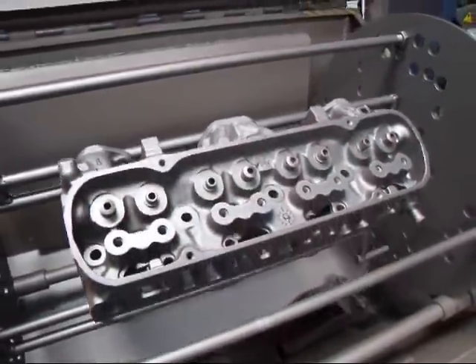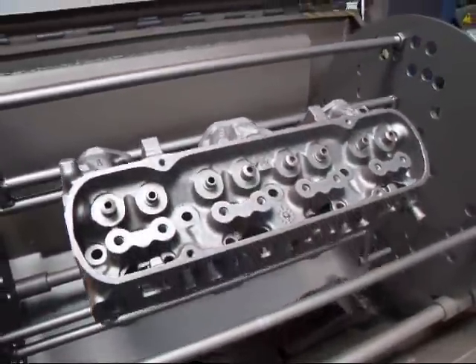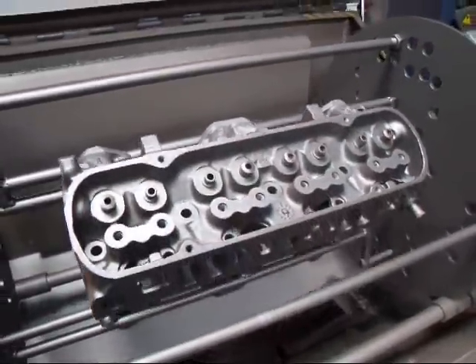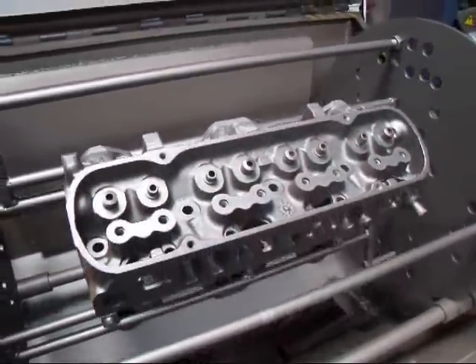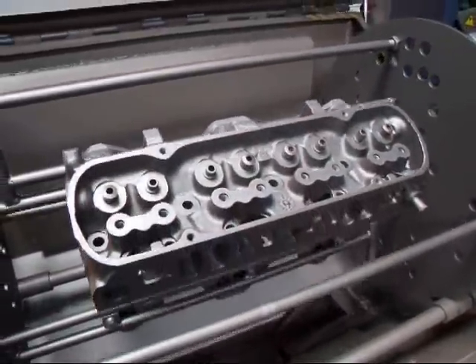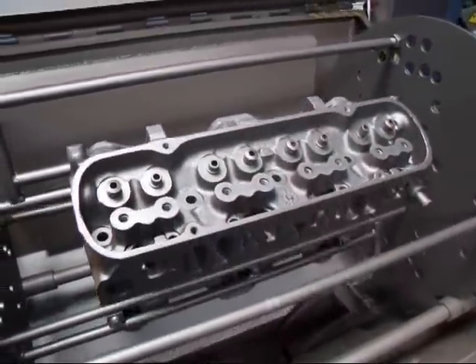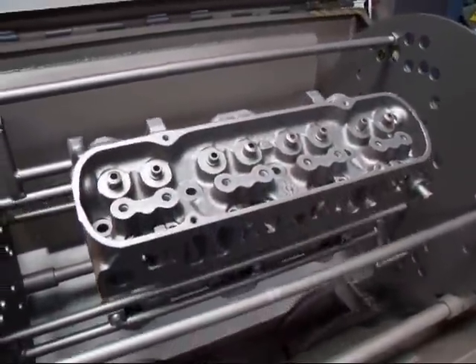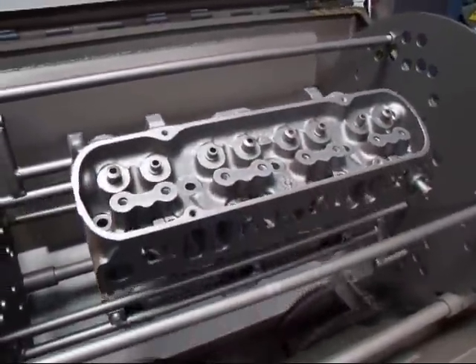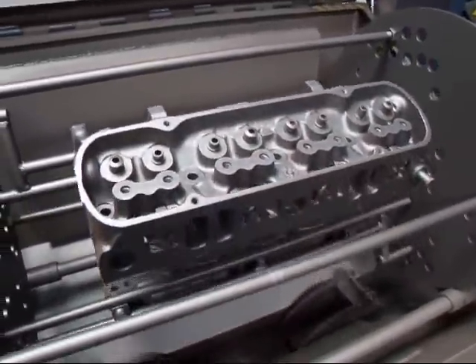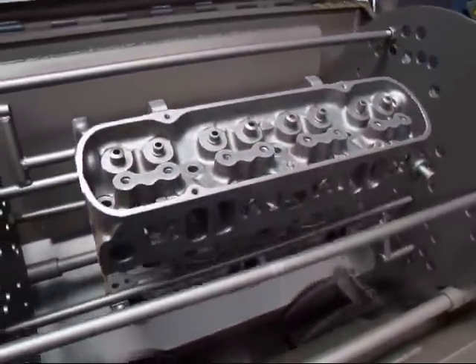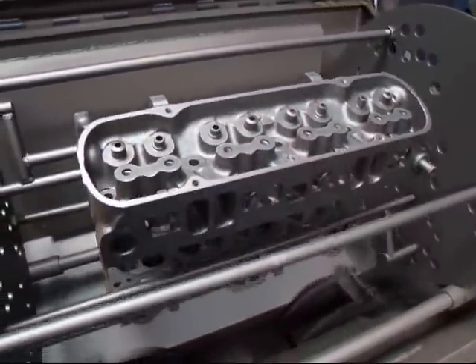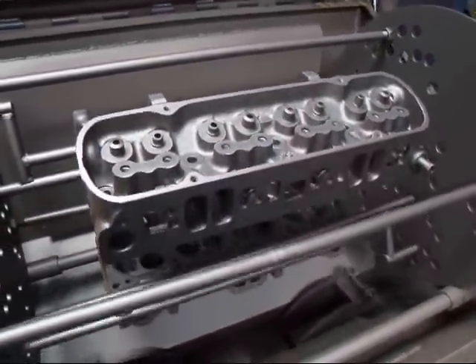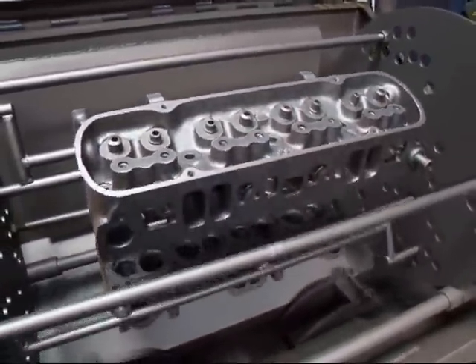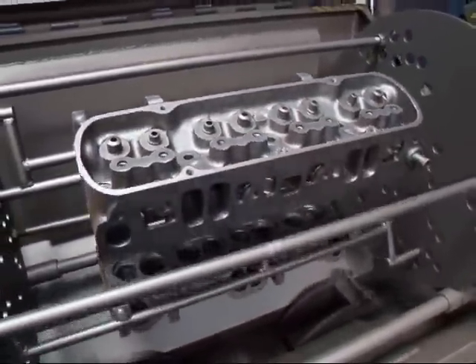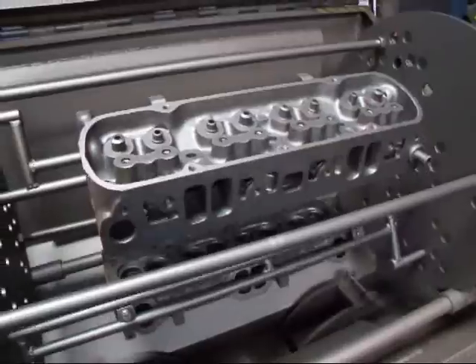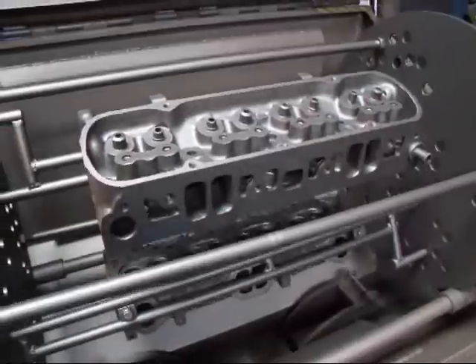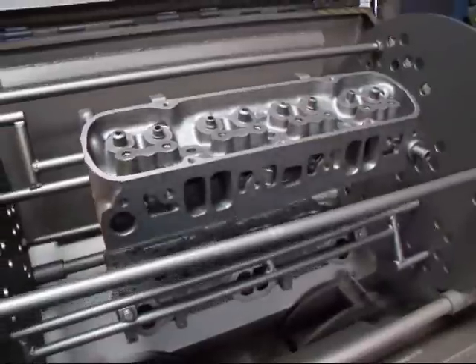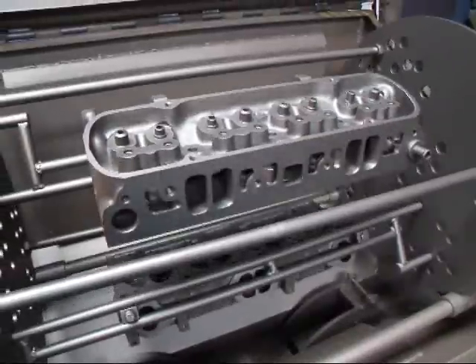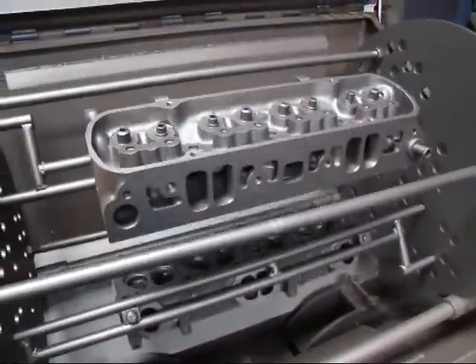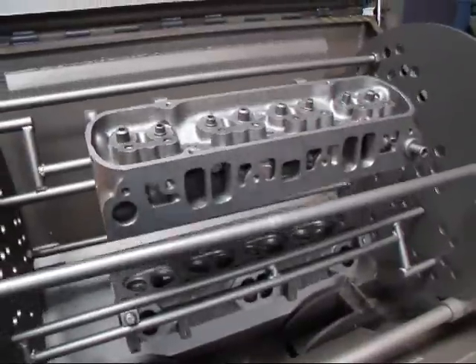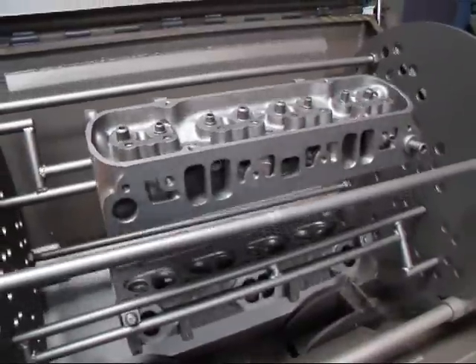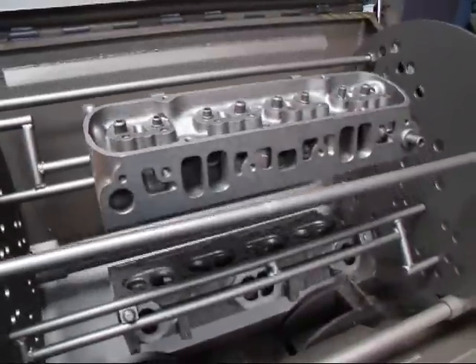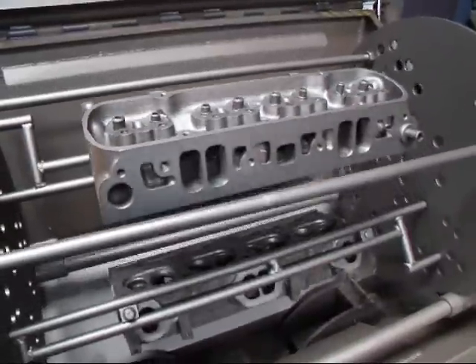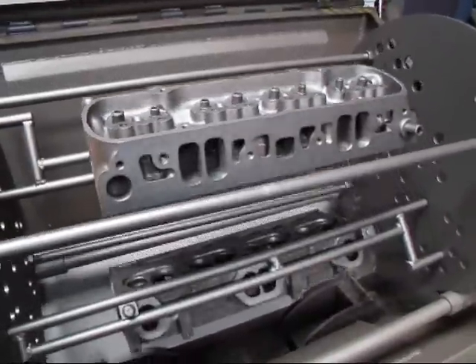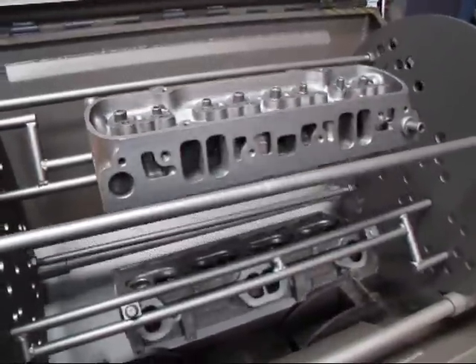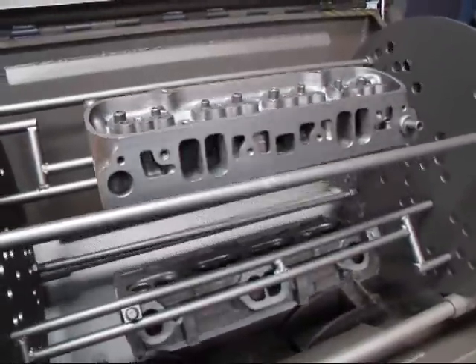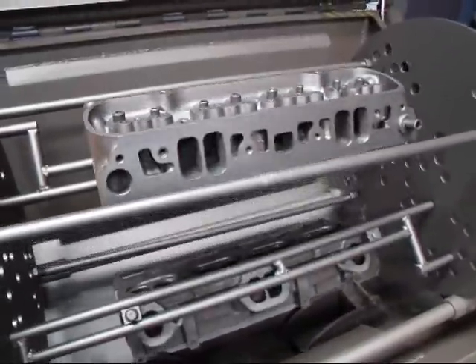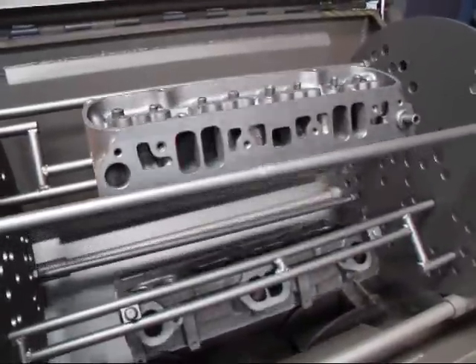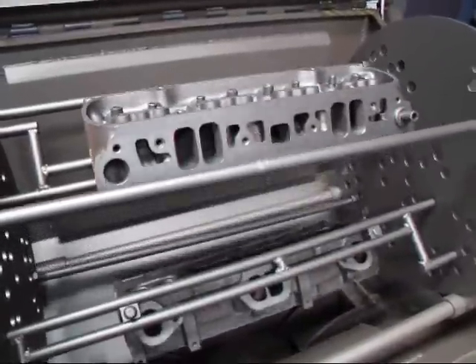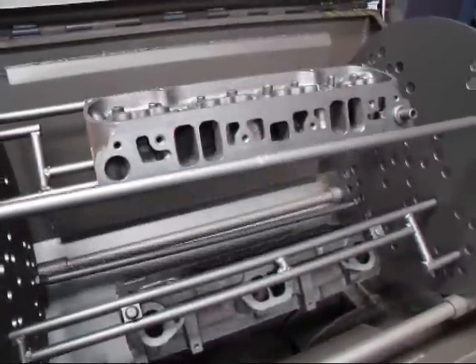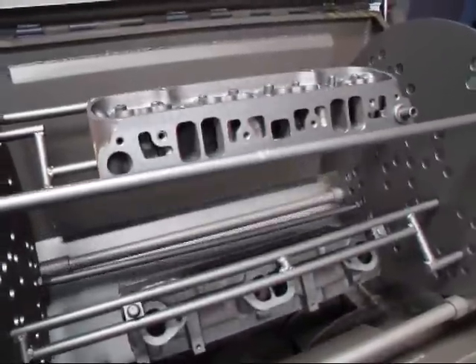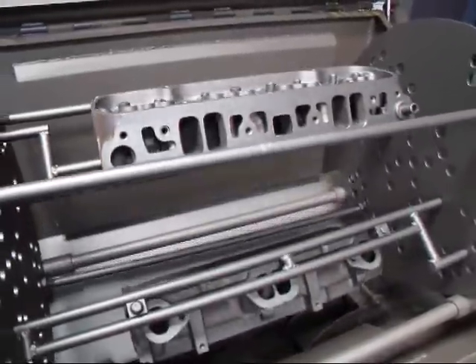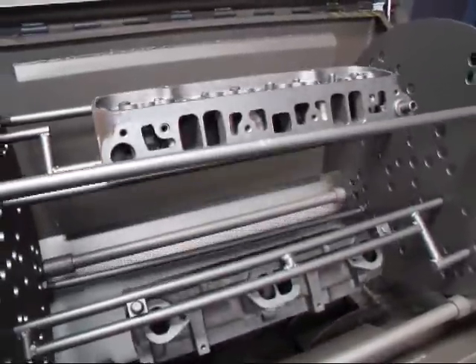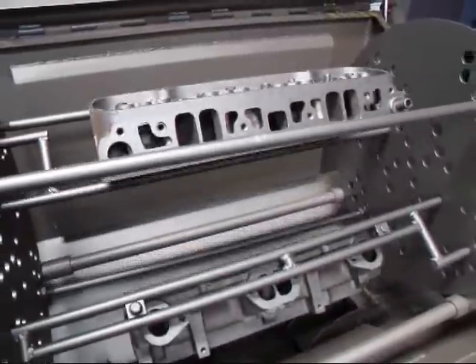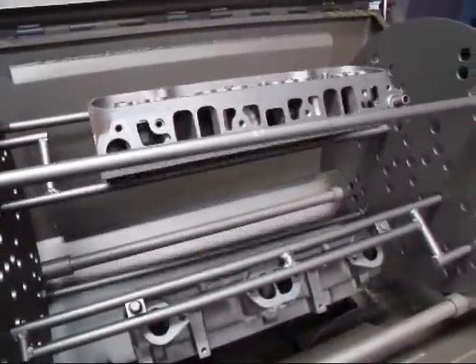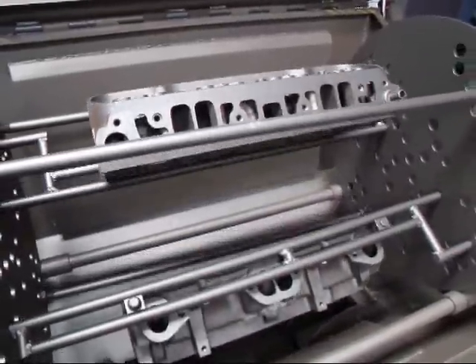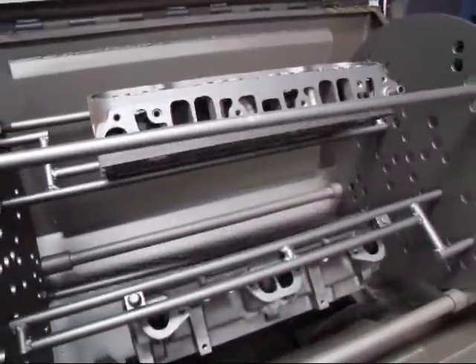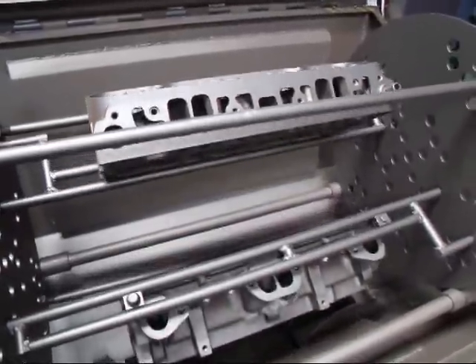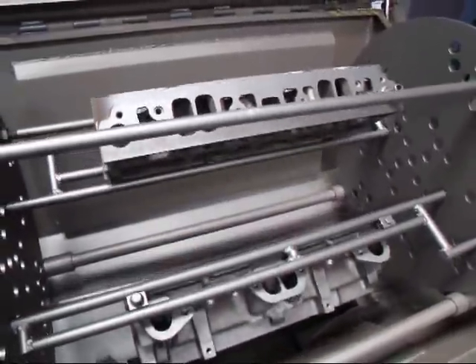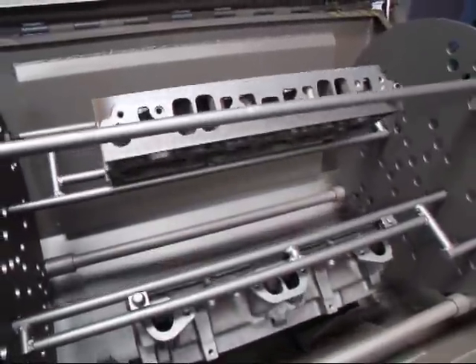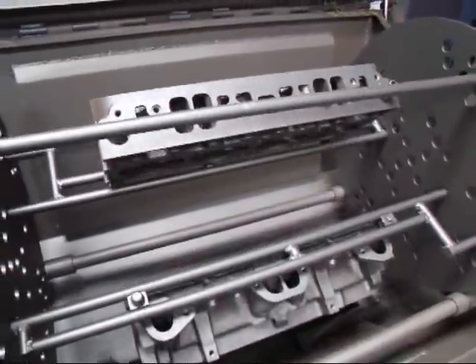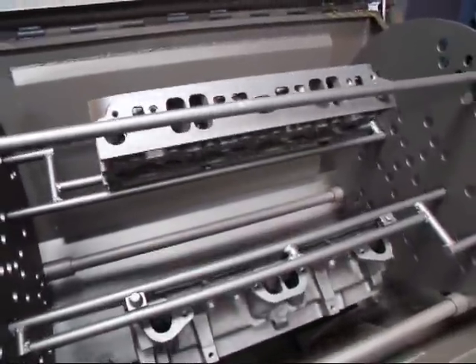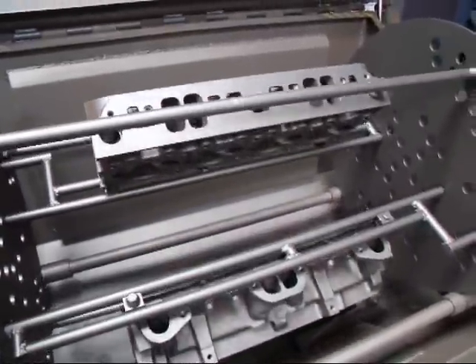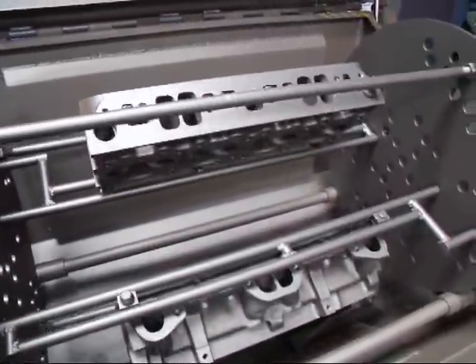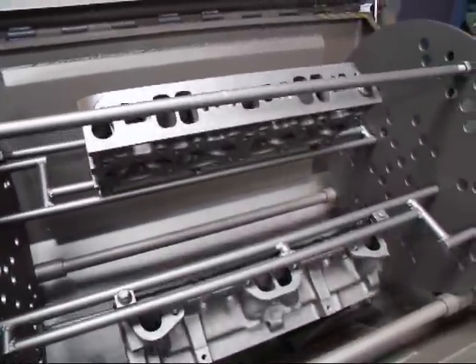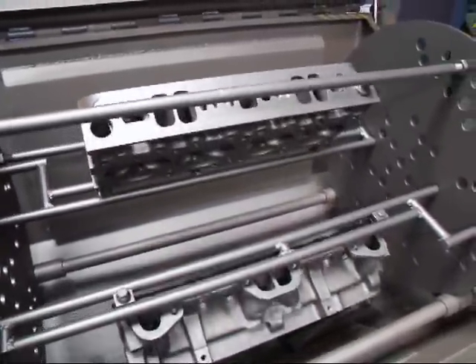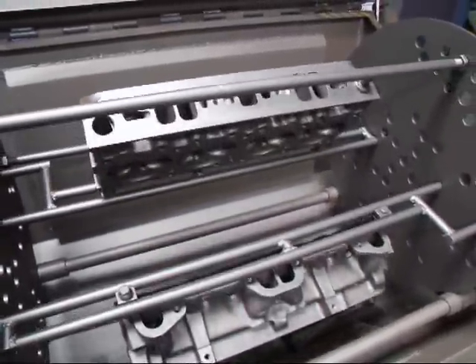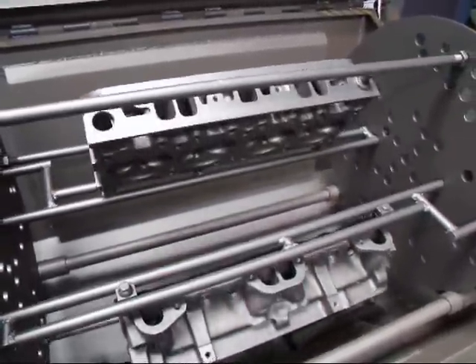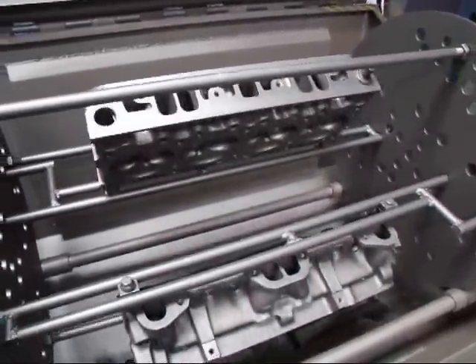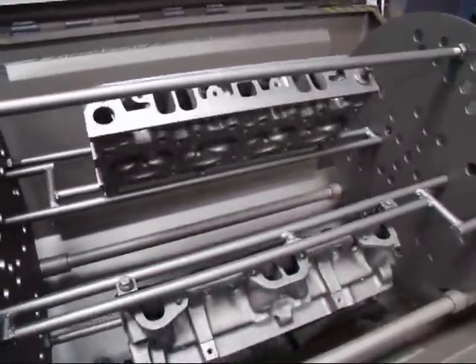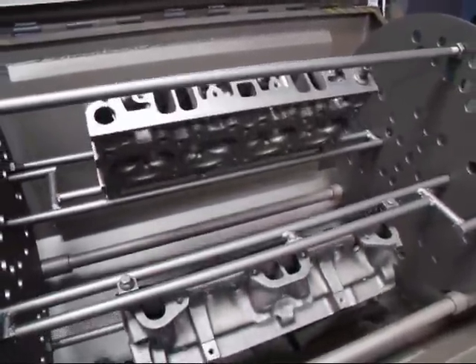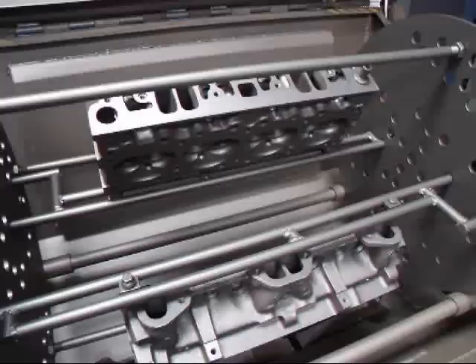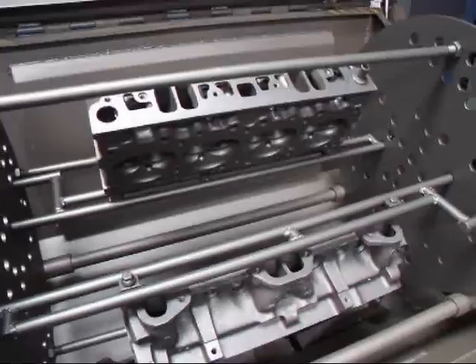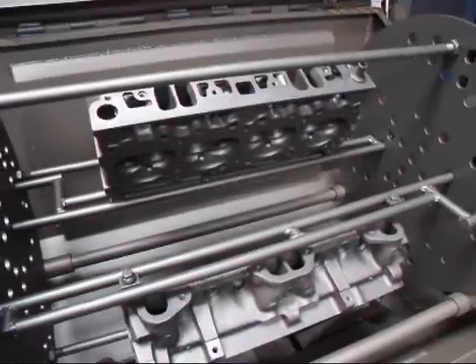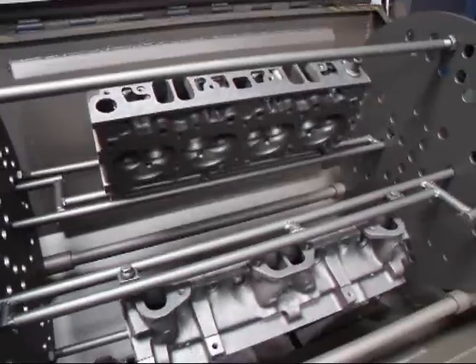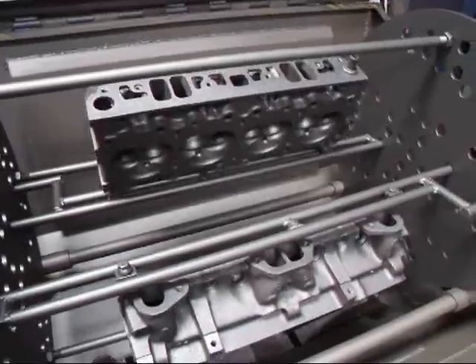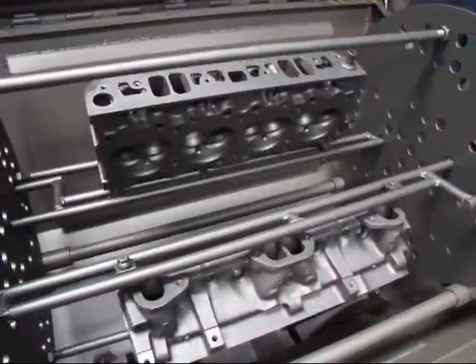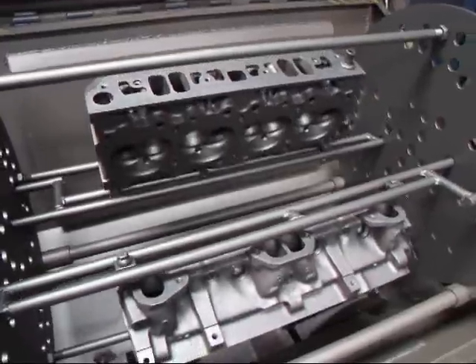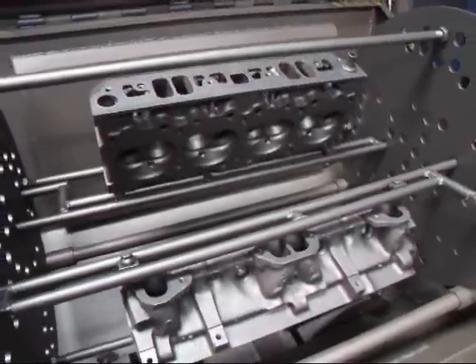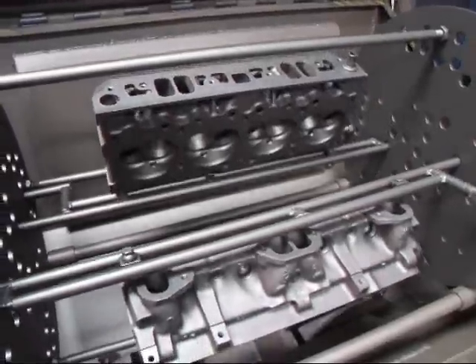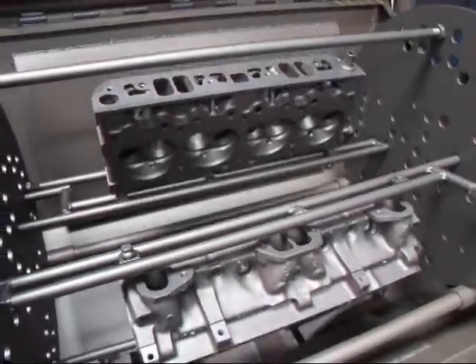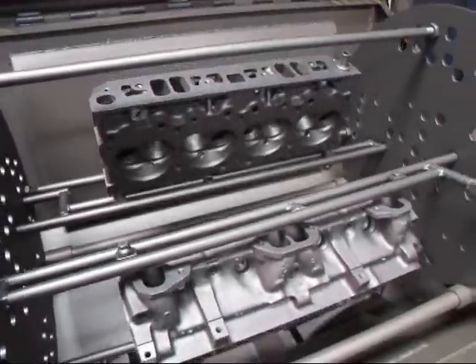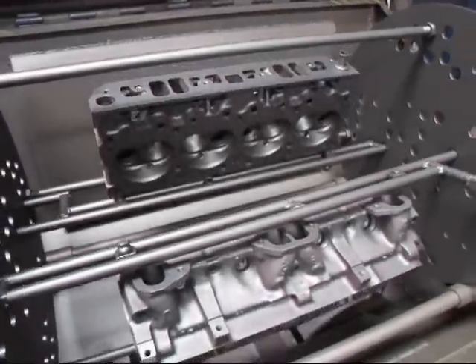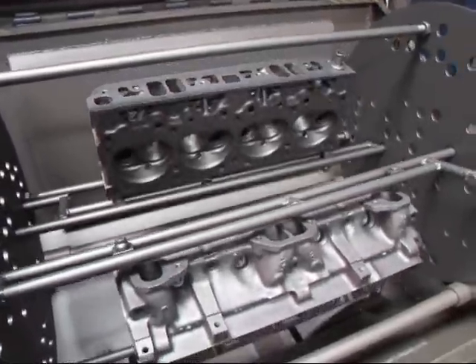The last step will be to tumble these, and then they'll be ready to move on to the machining process. If you have any questions about Pontiac machine work, call John at Costa Mesa R&D. We'll see you soon.